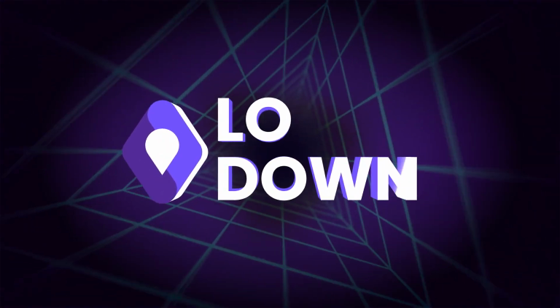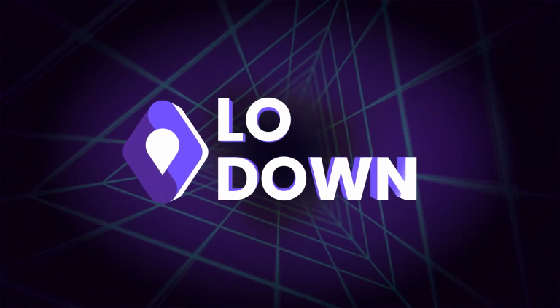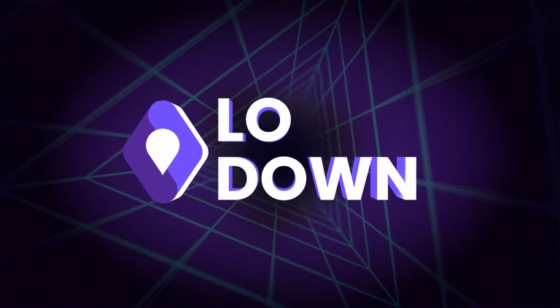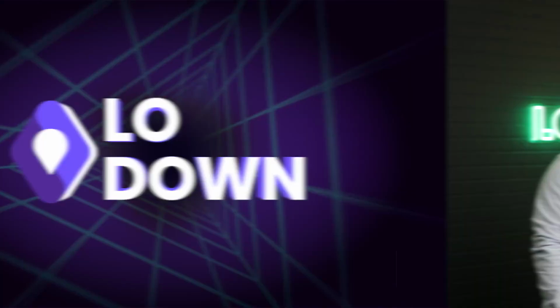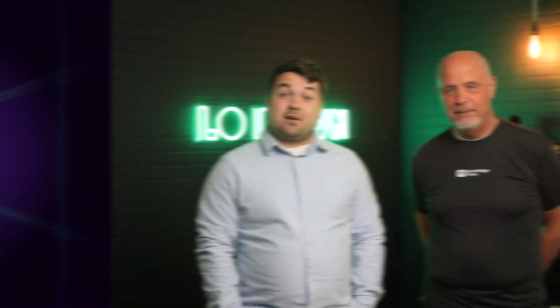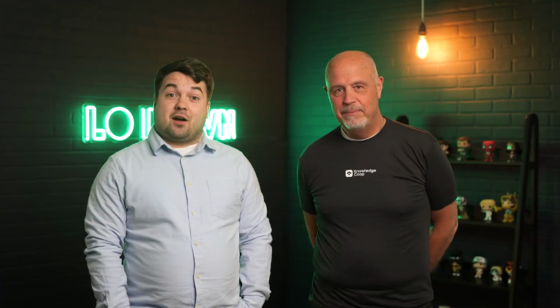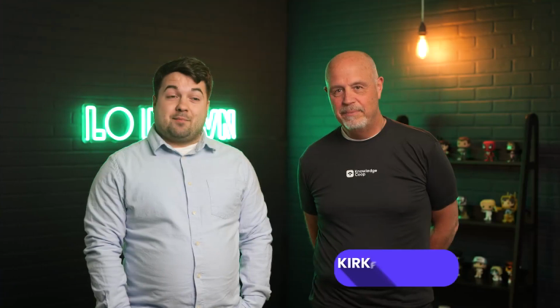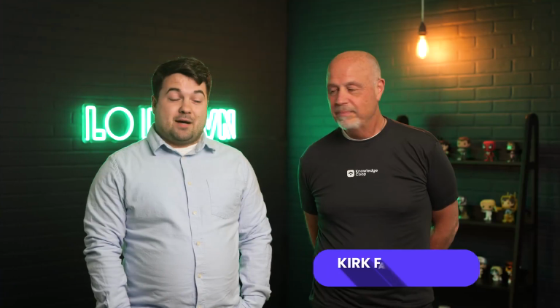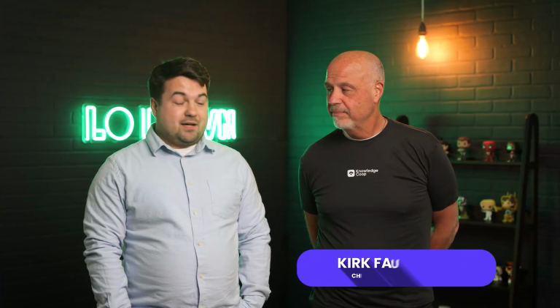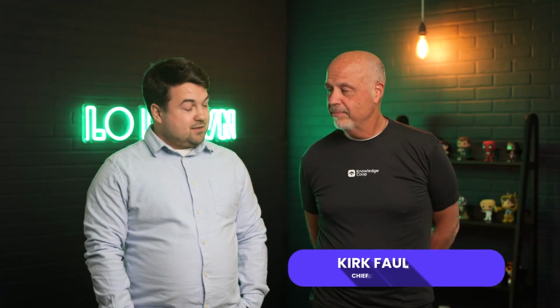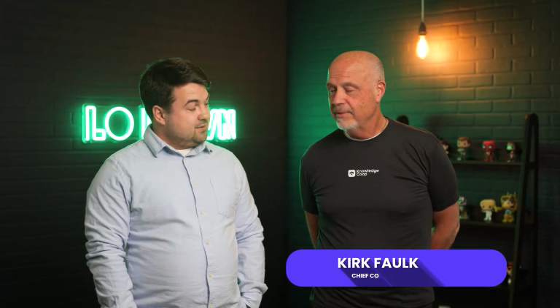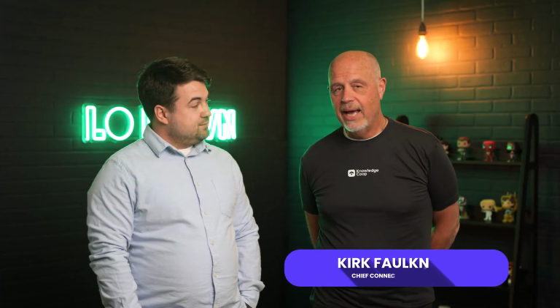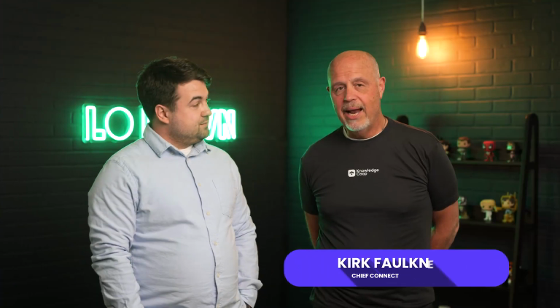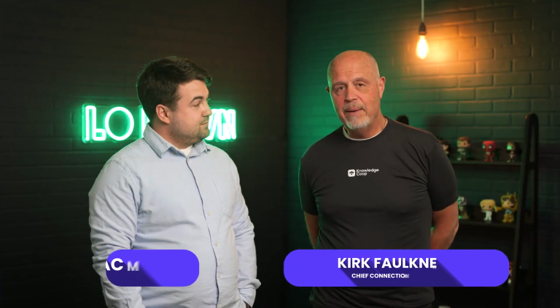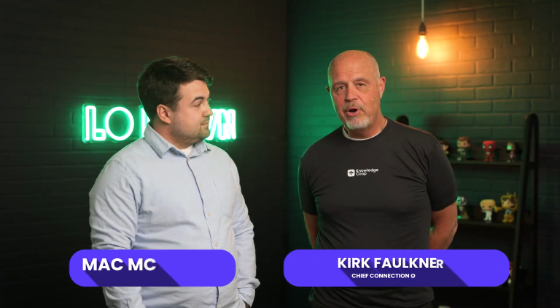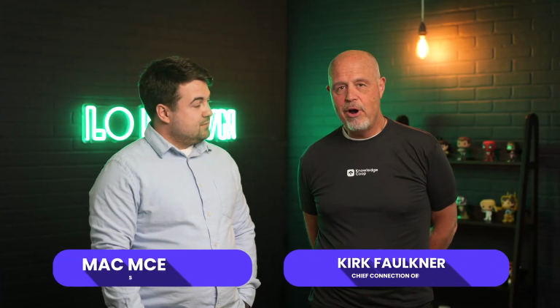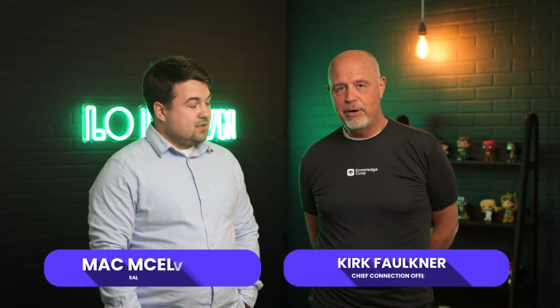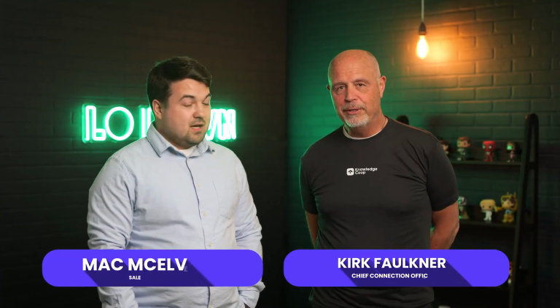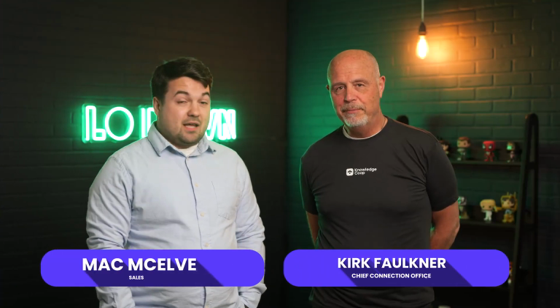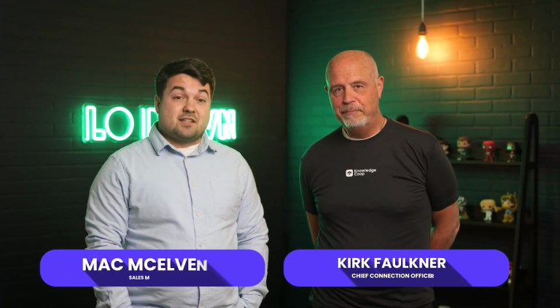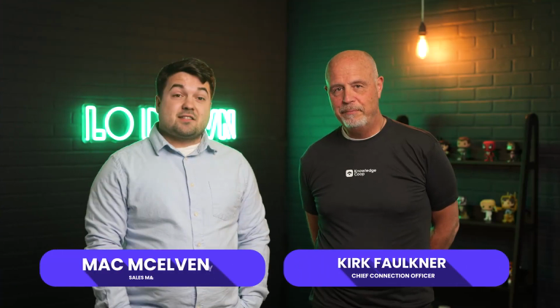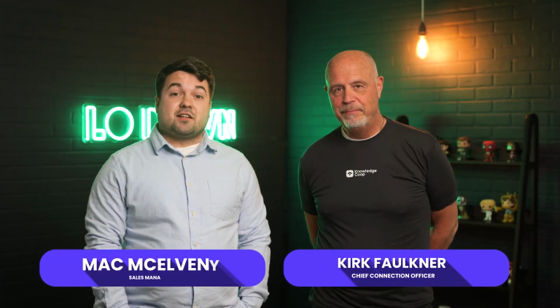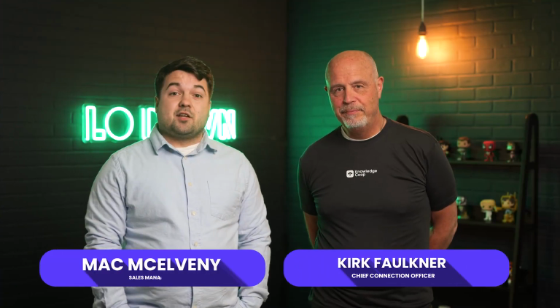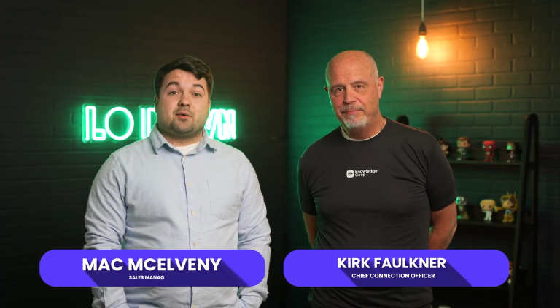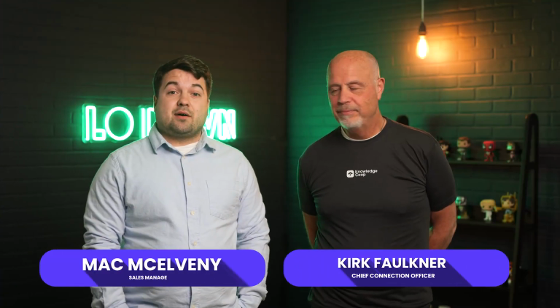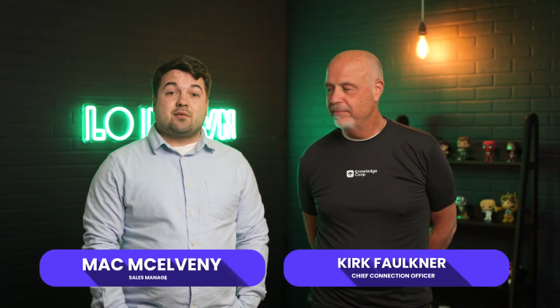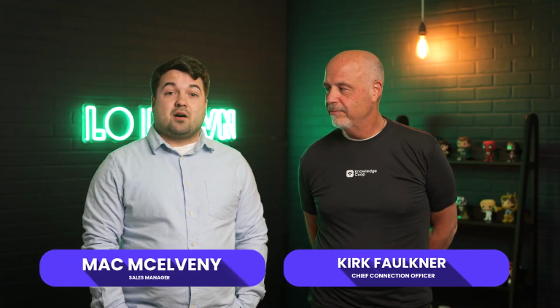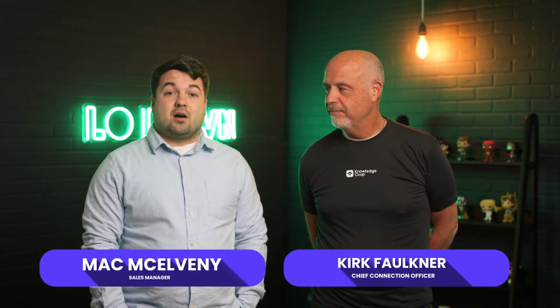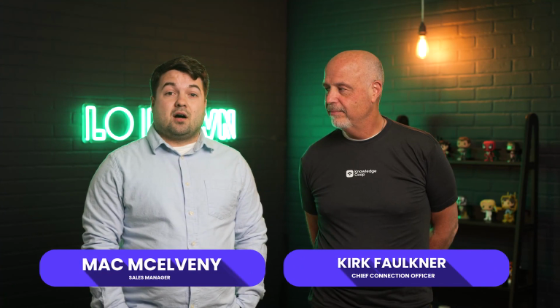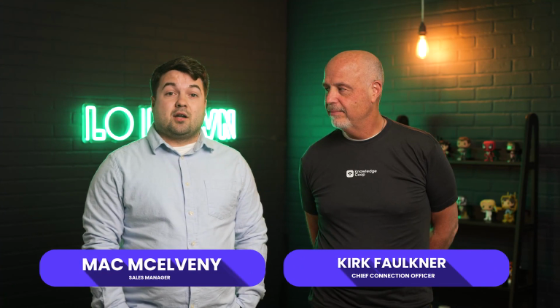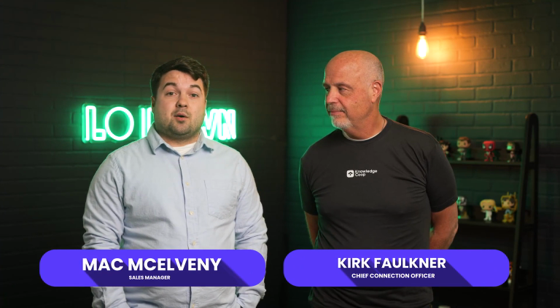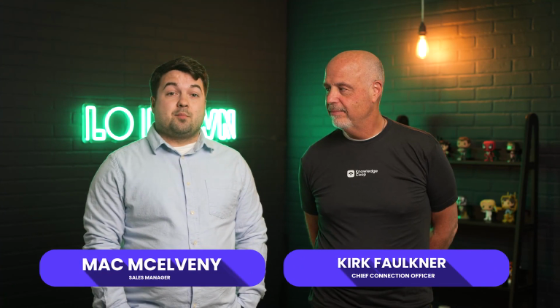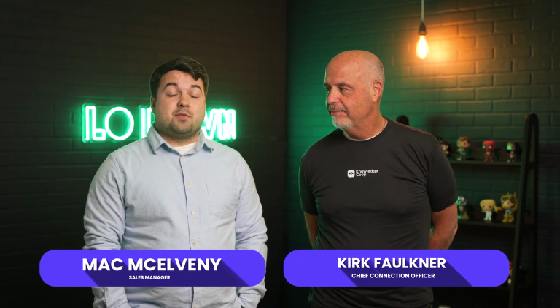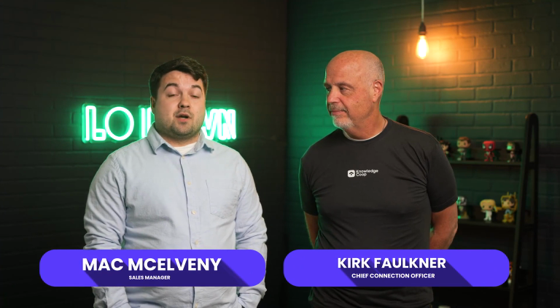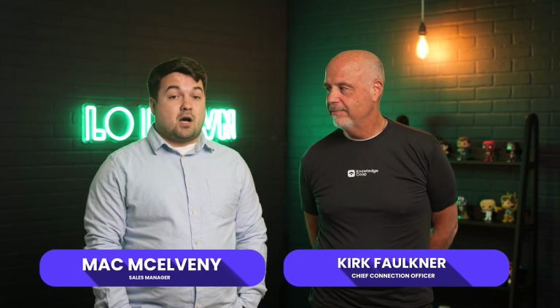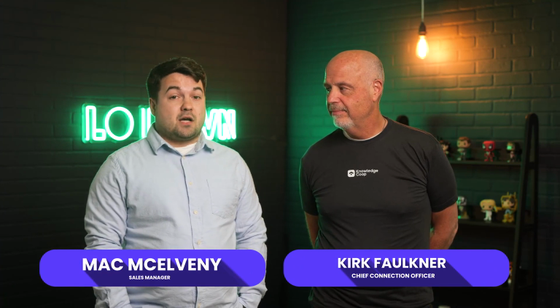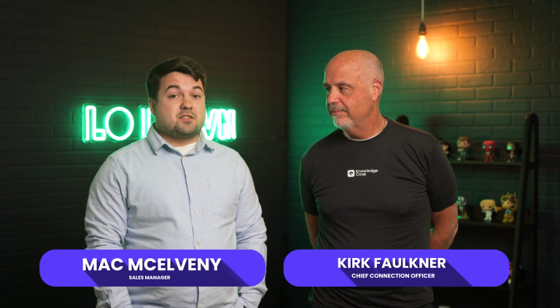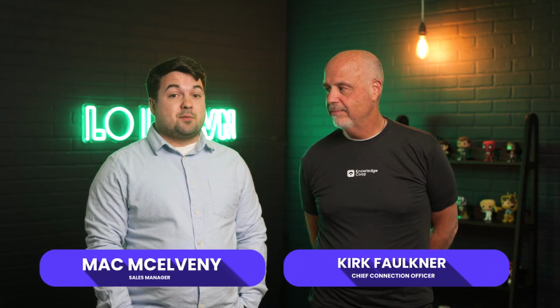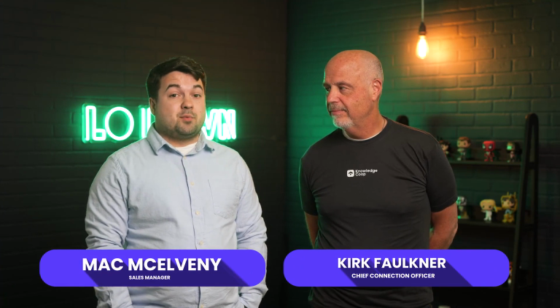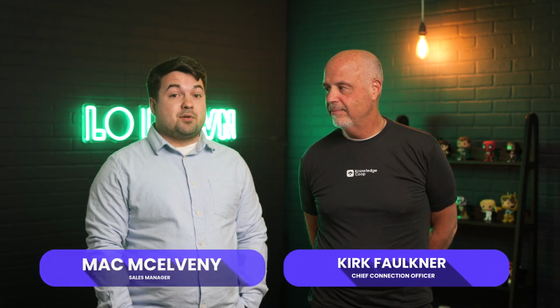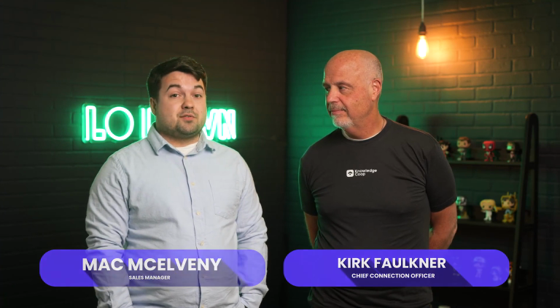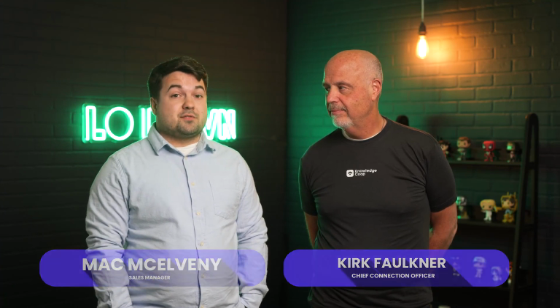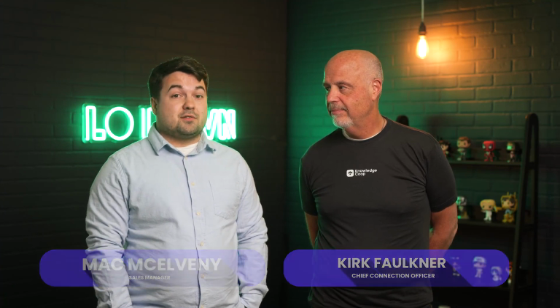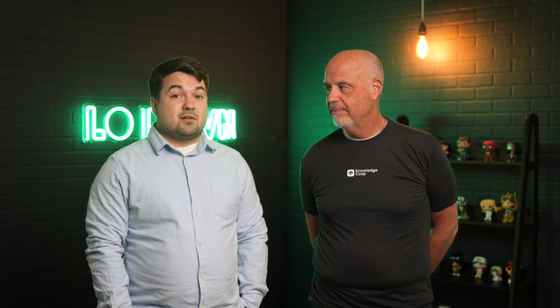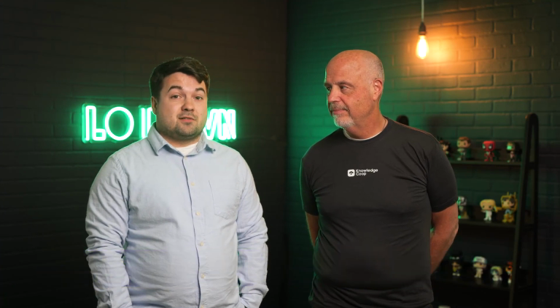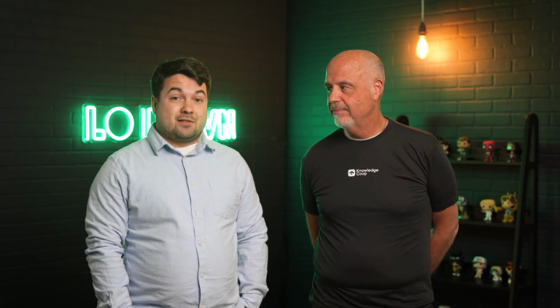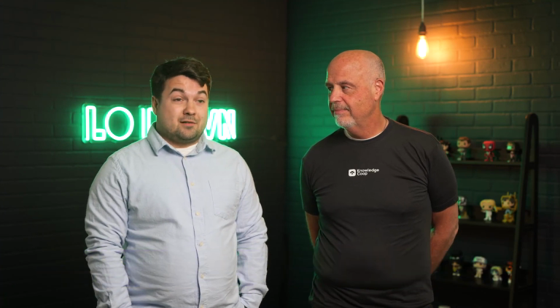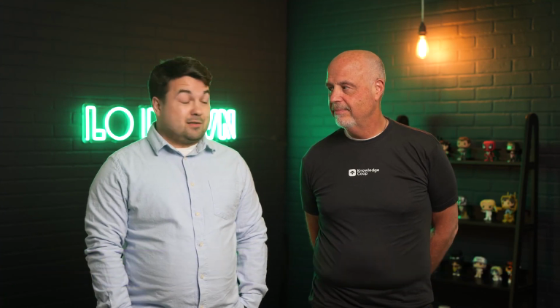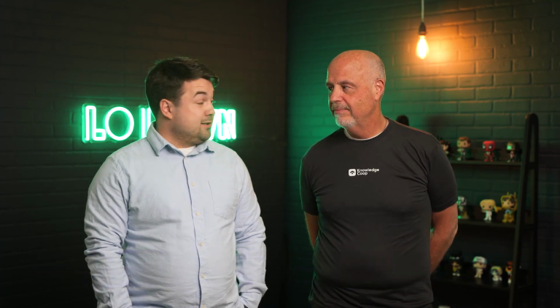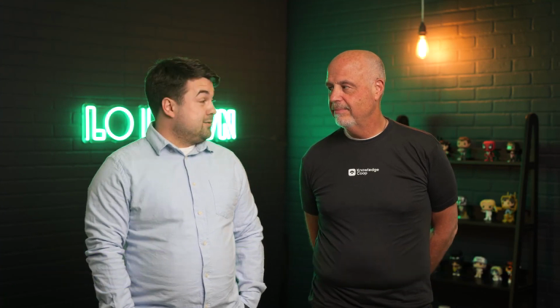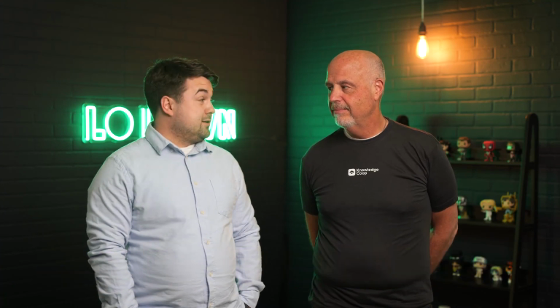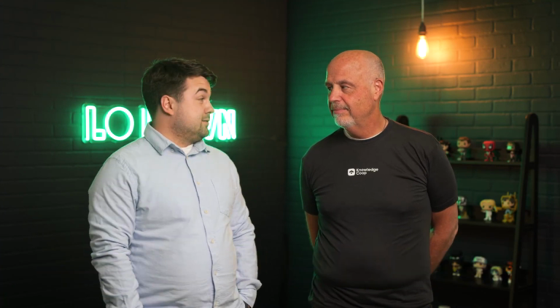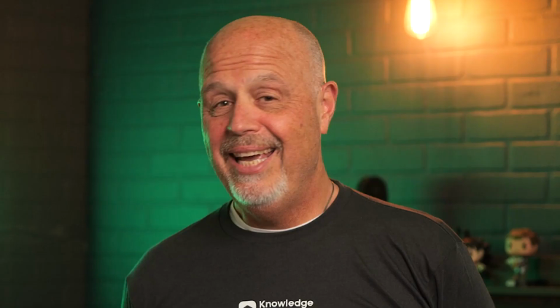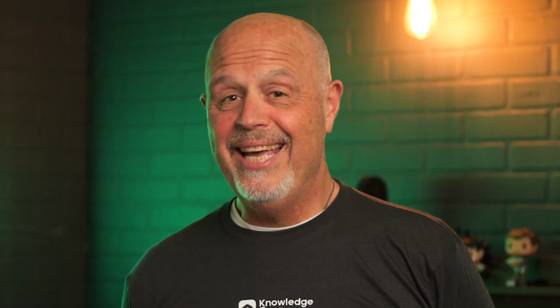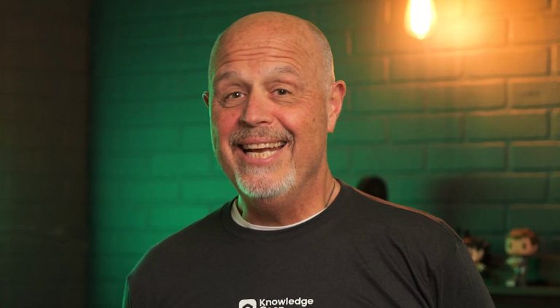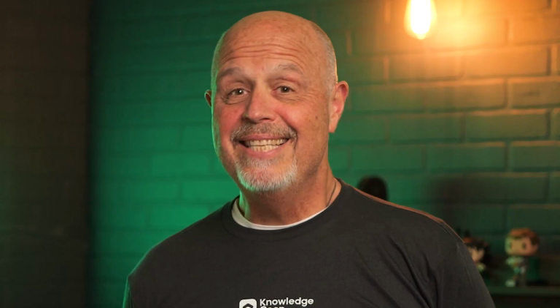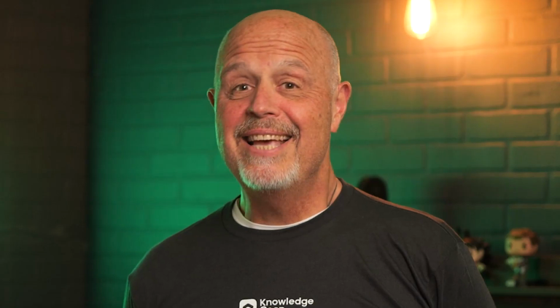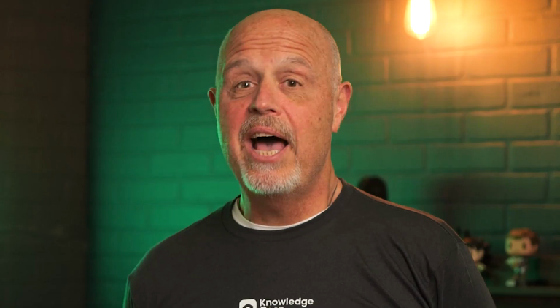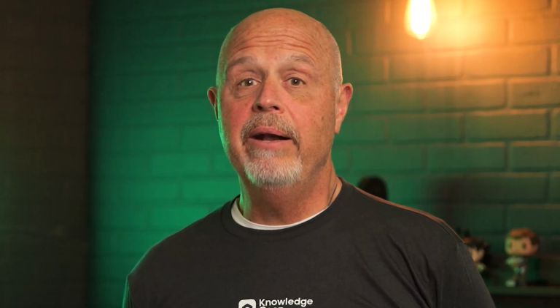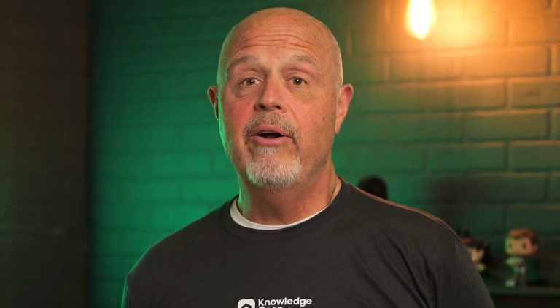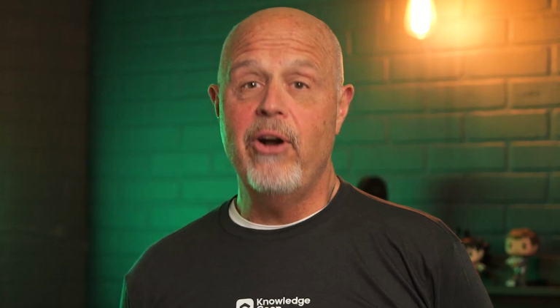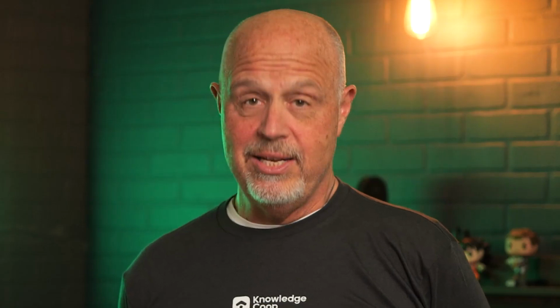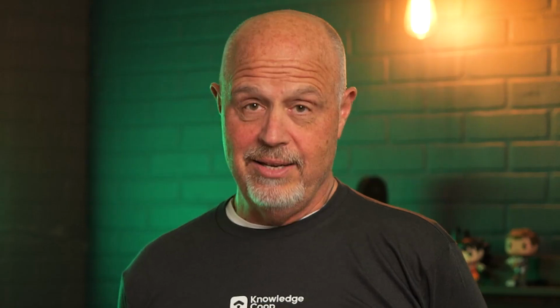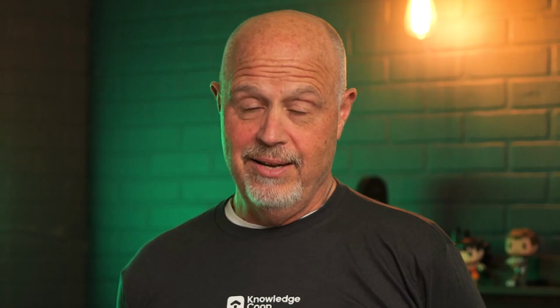Hi there, I'm Mac. And I'm Kirk. And this is the lowdown on the cost to produce a single loan. And it's gotten crazy.